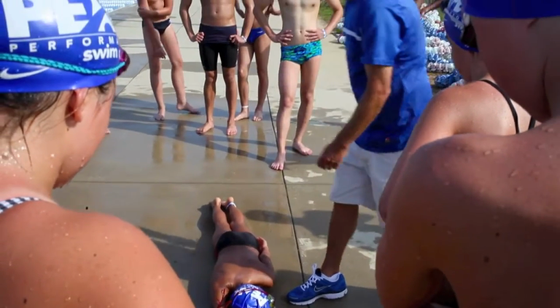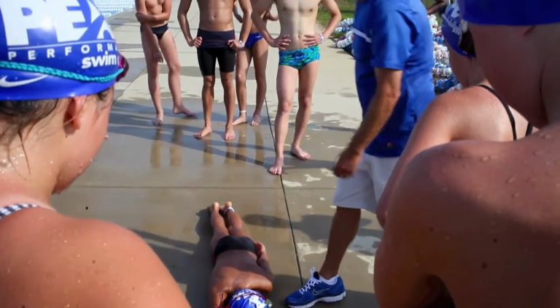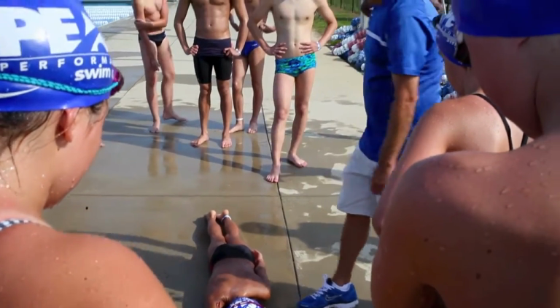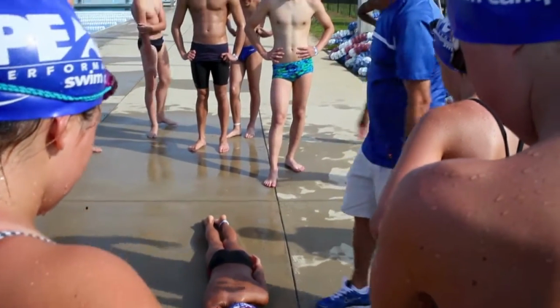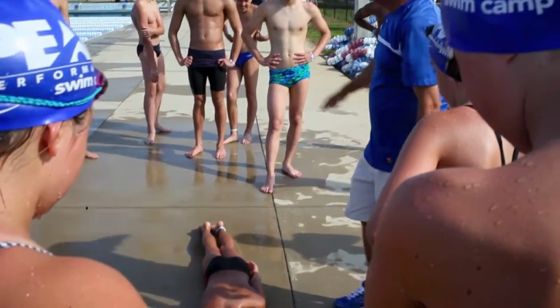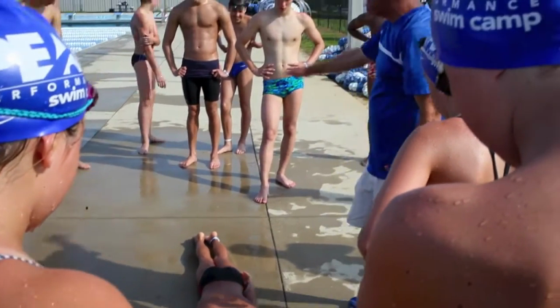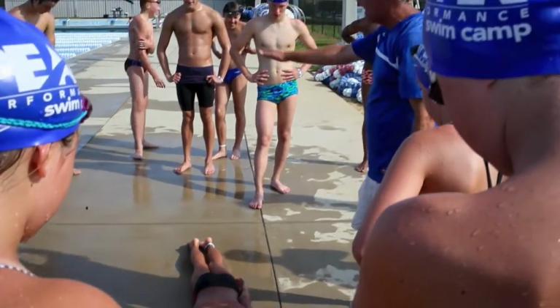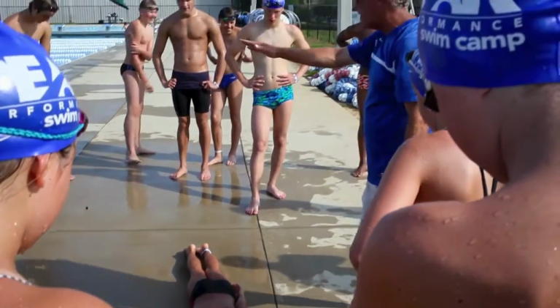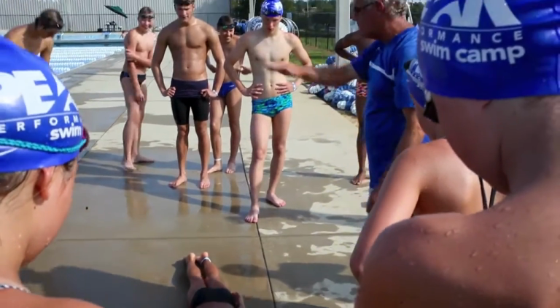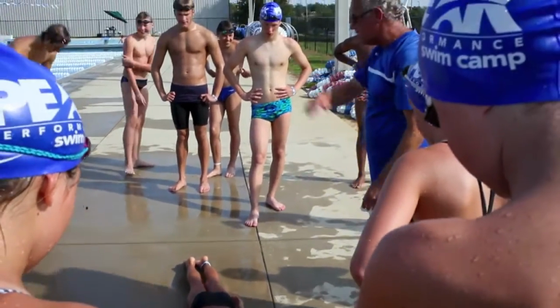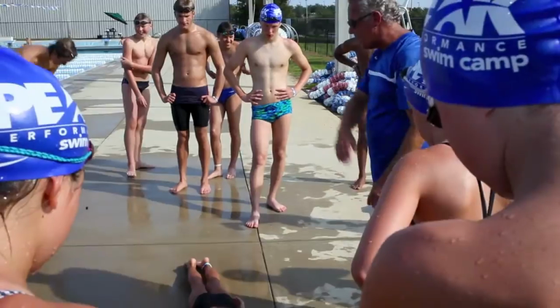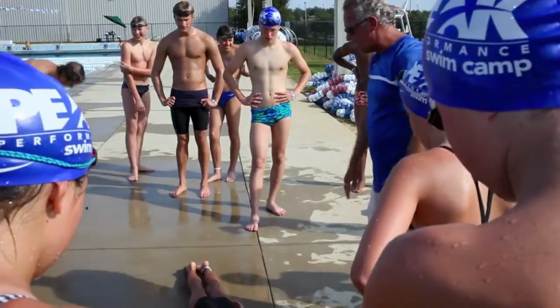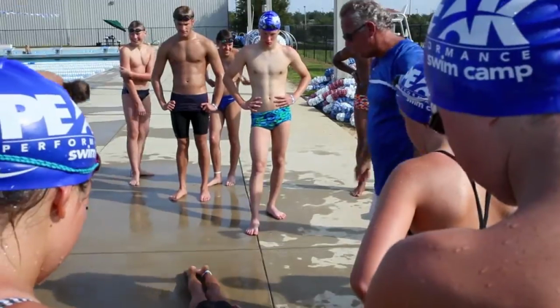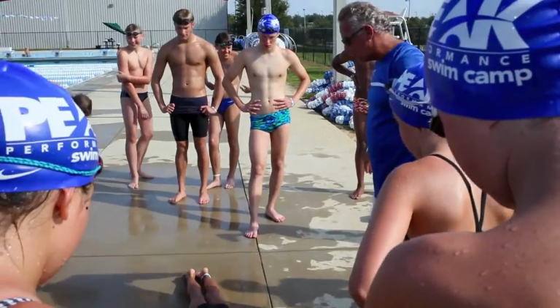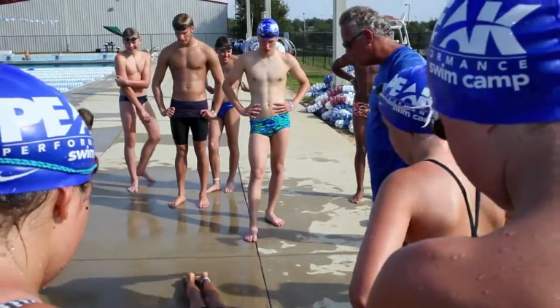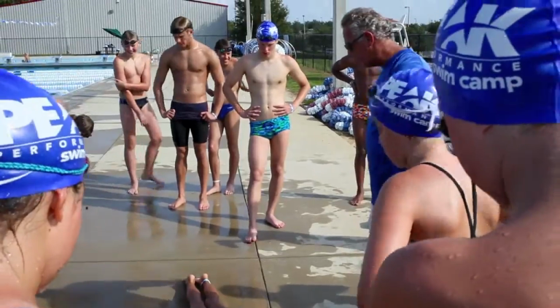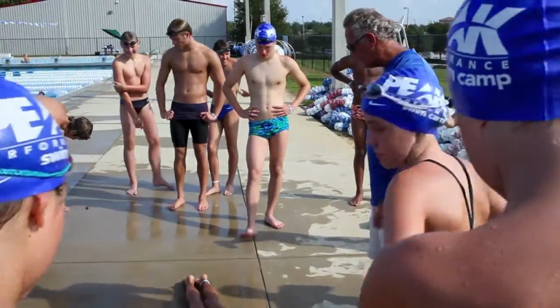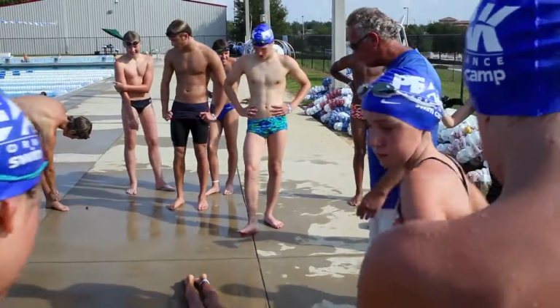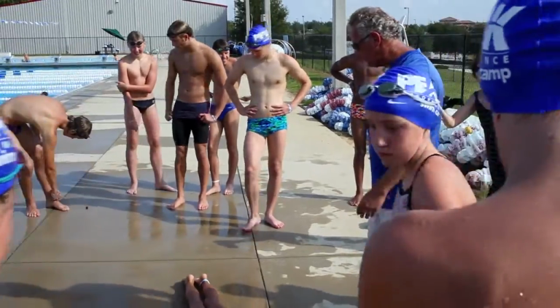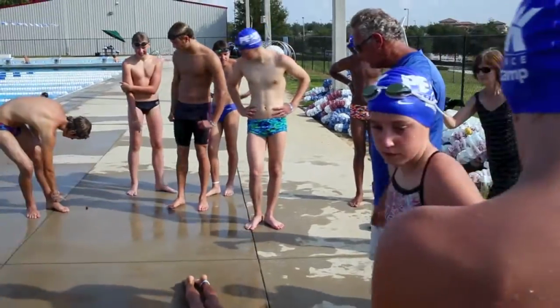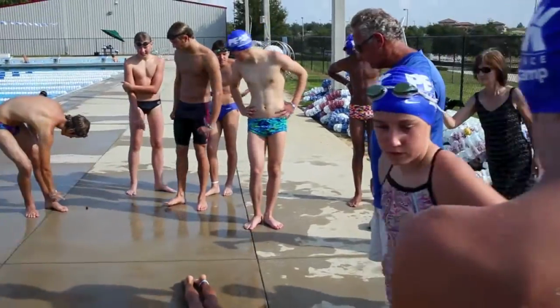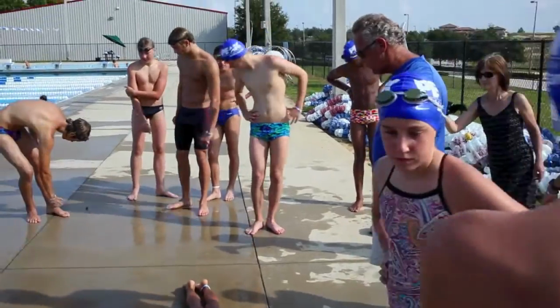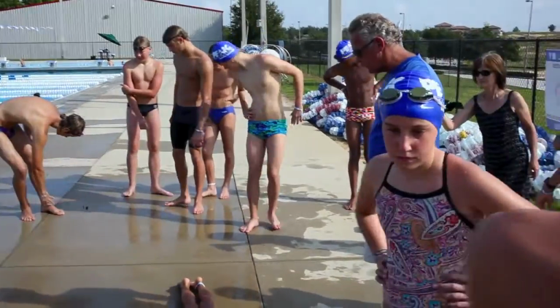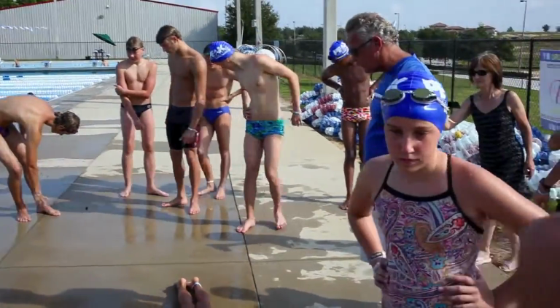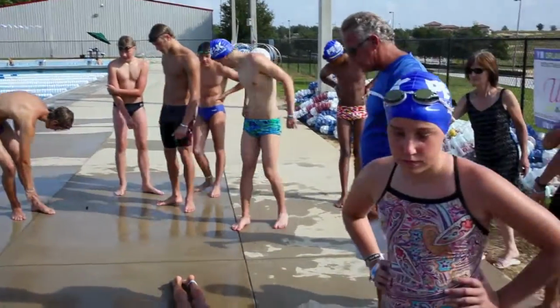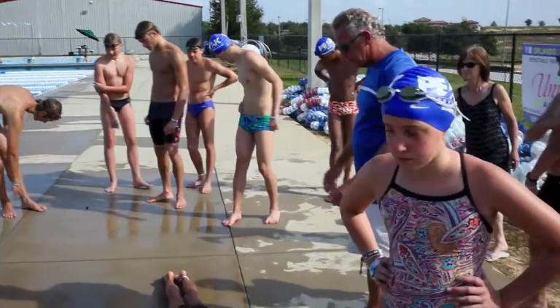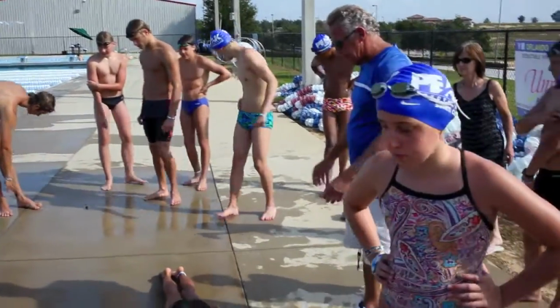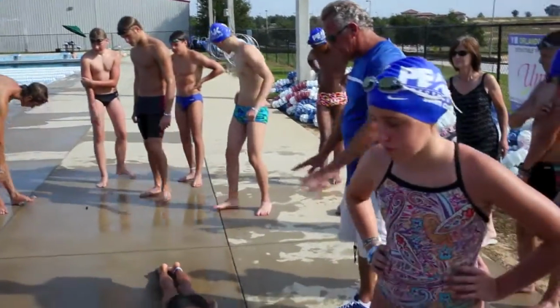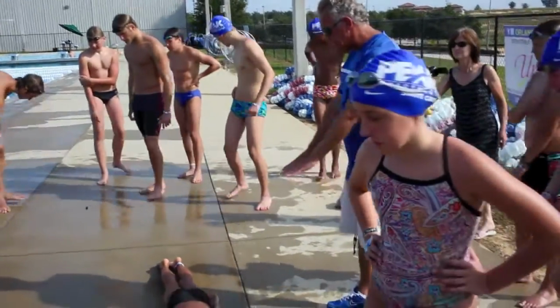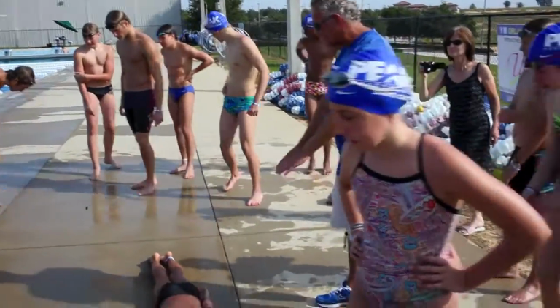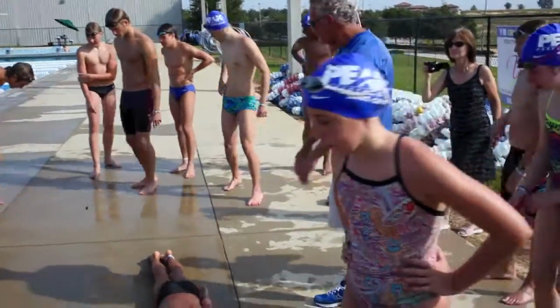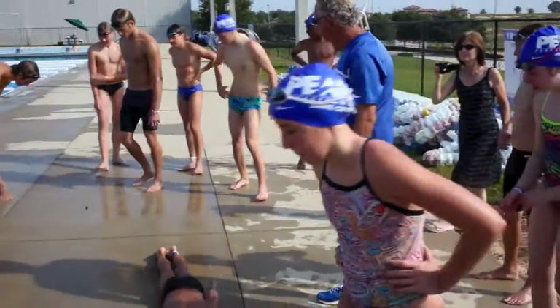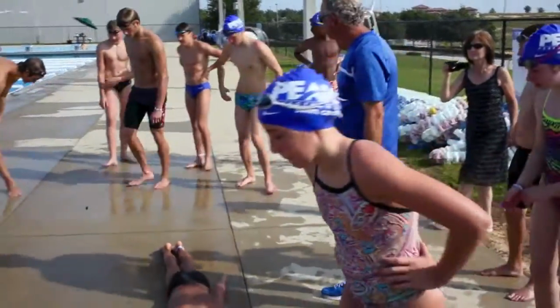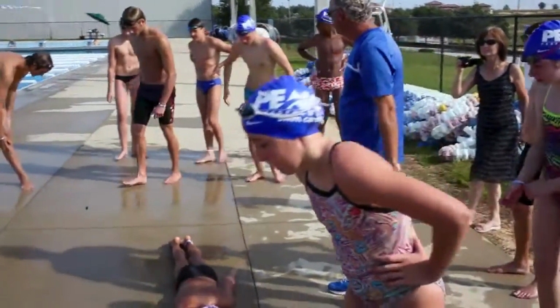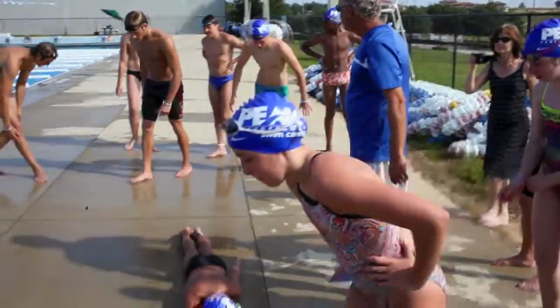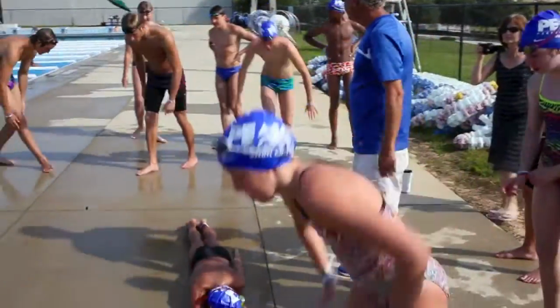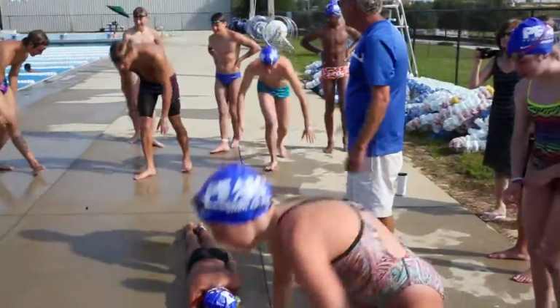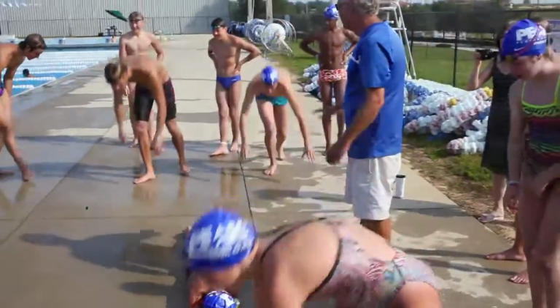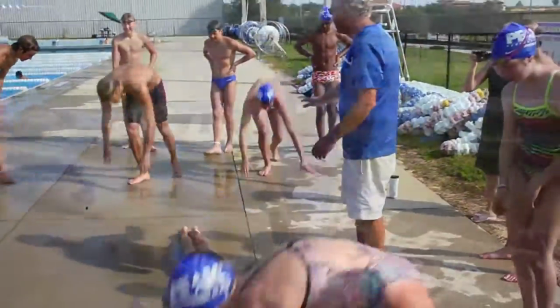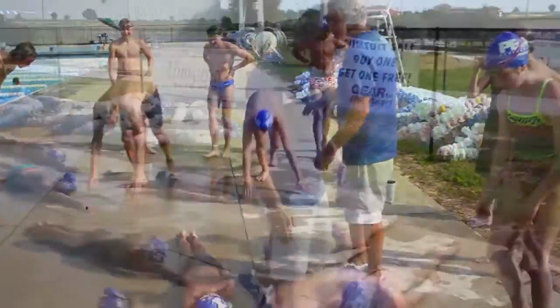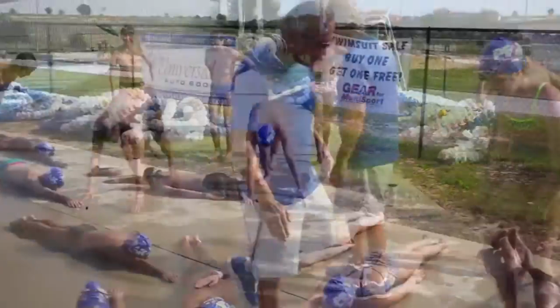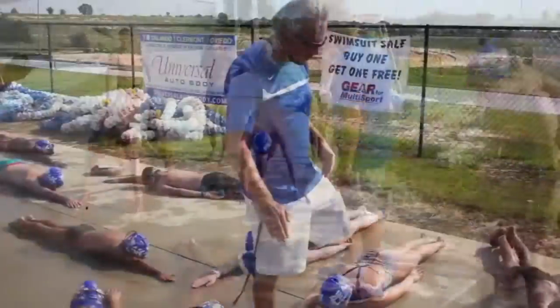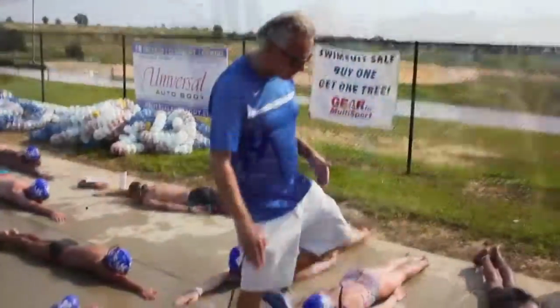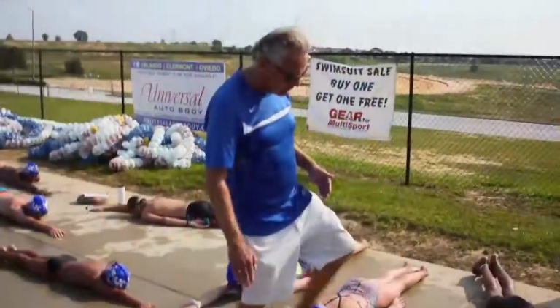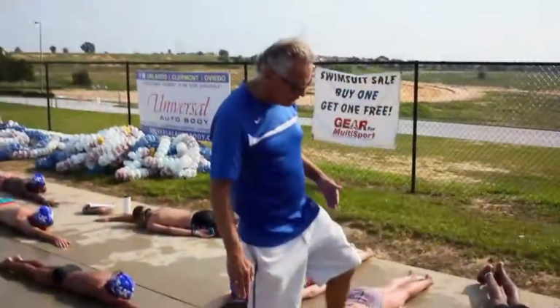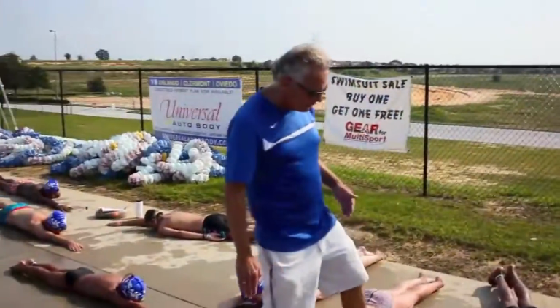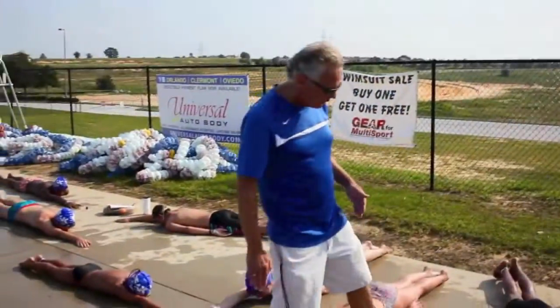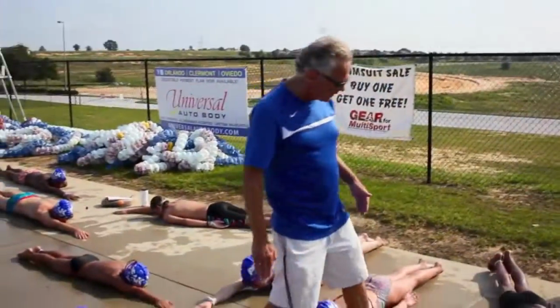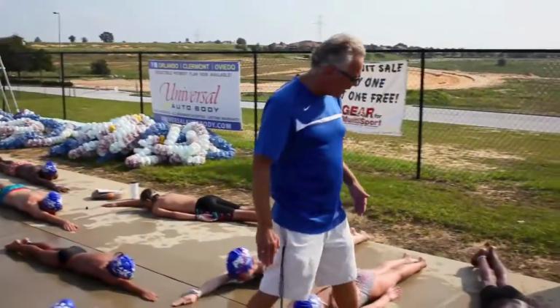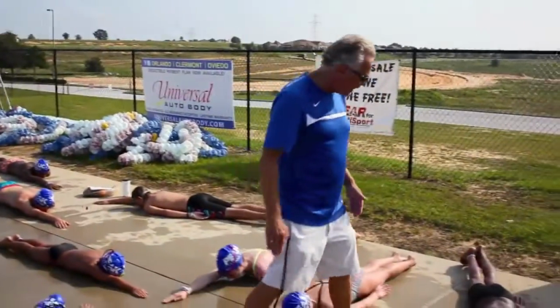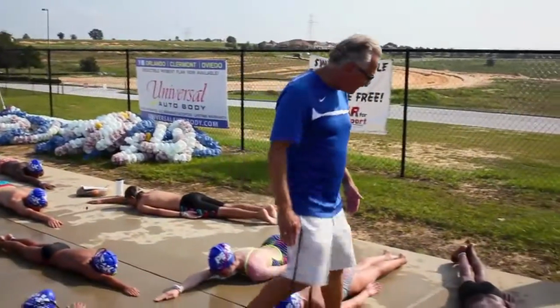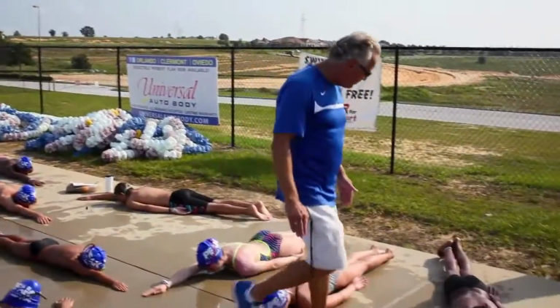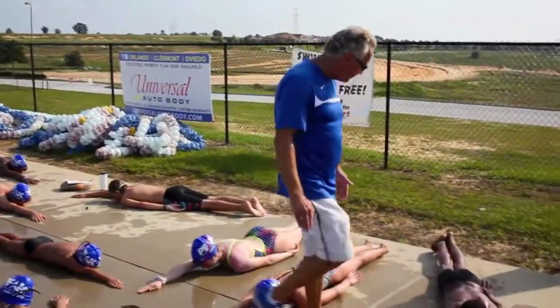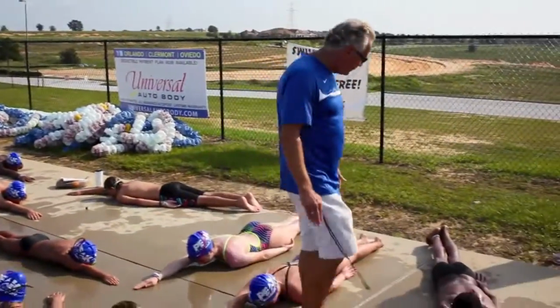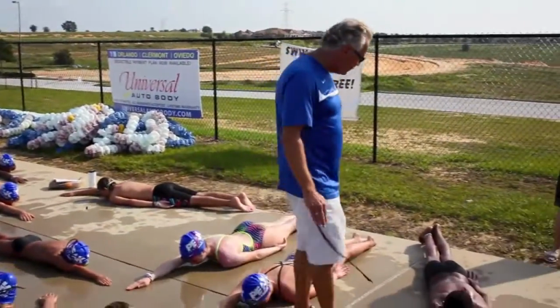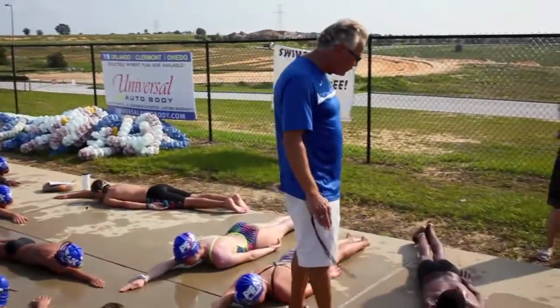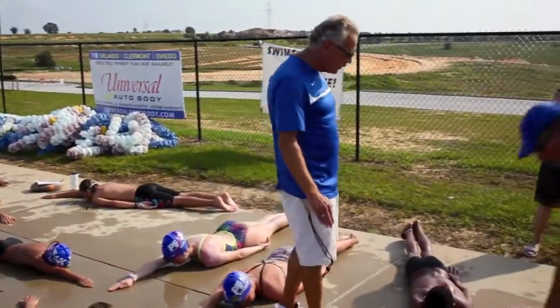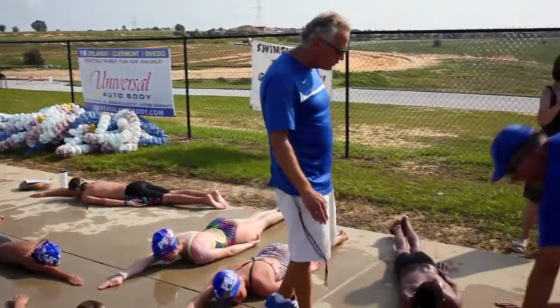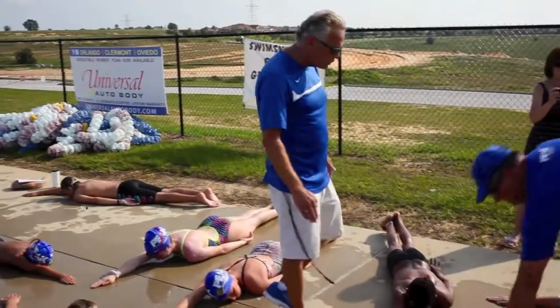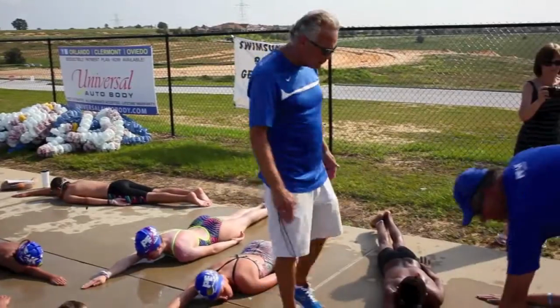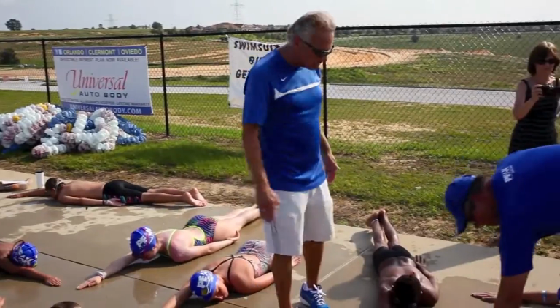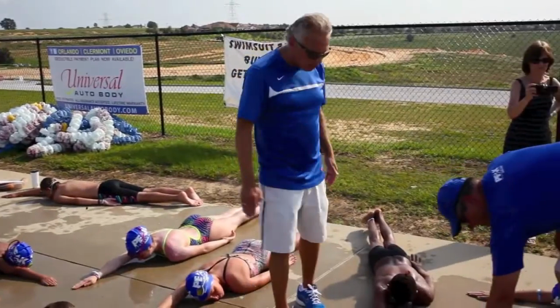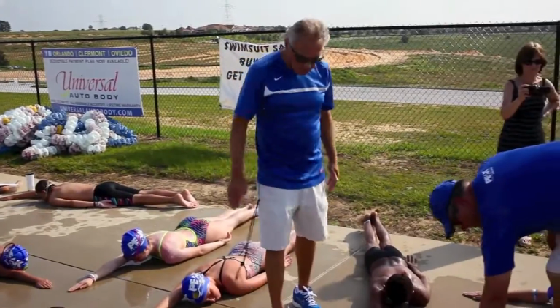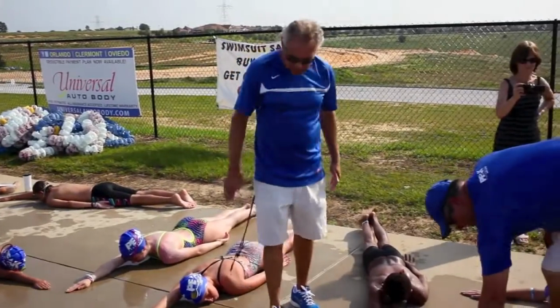Everybody lay down on the deck. Your toes should be pointed.